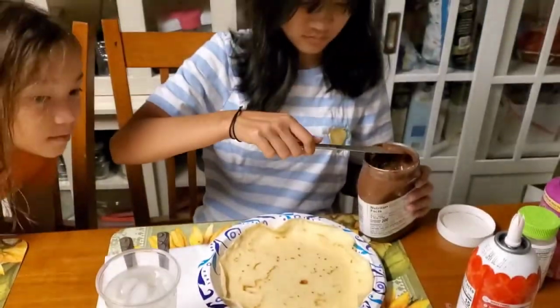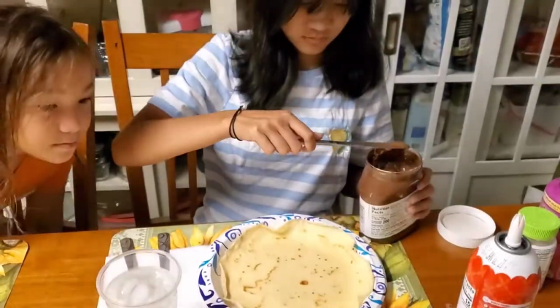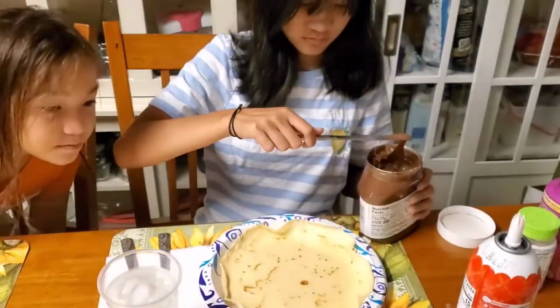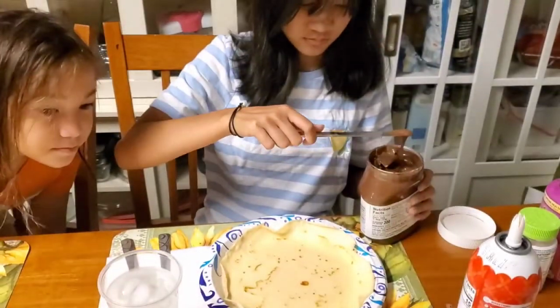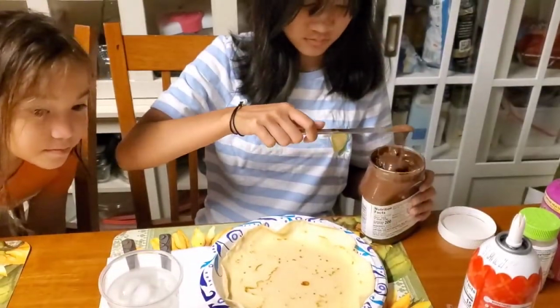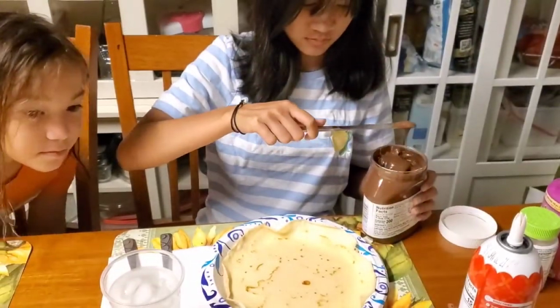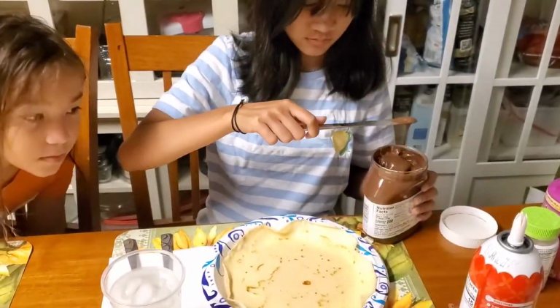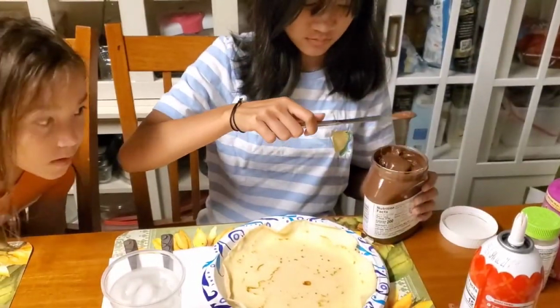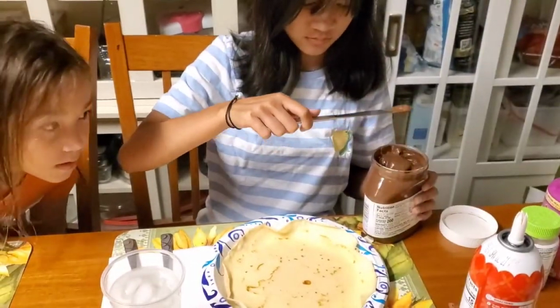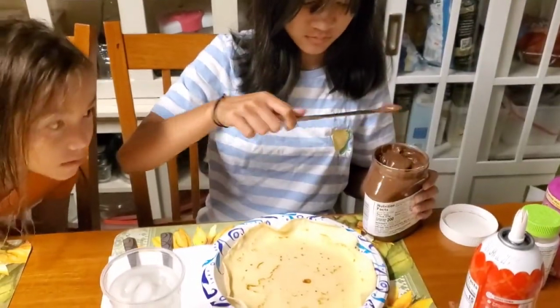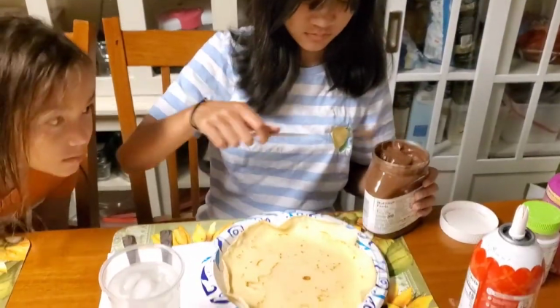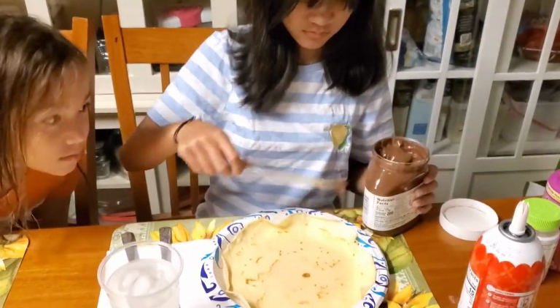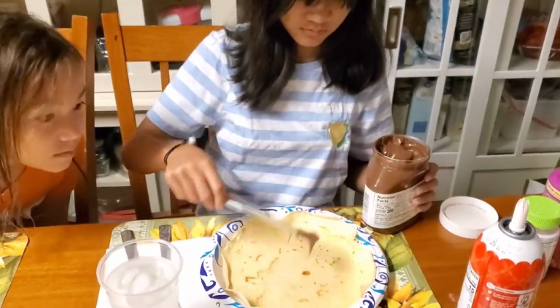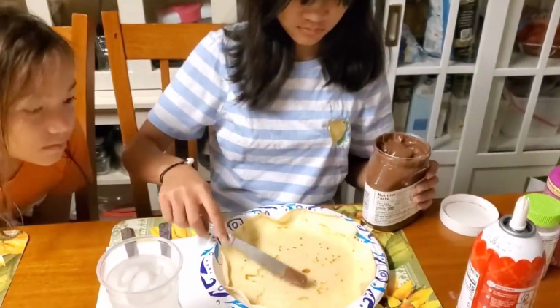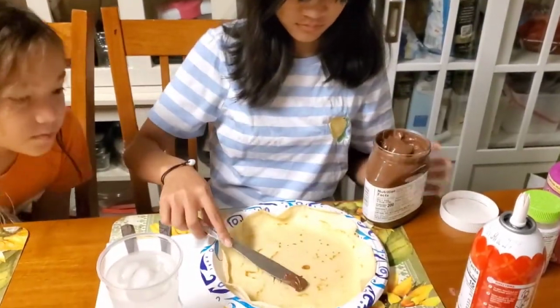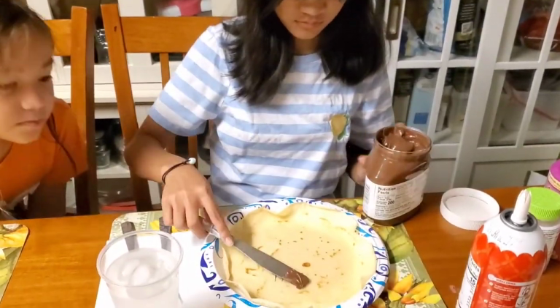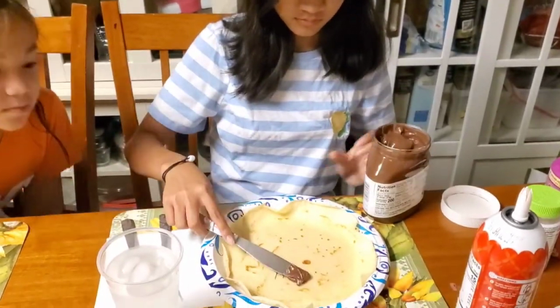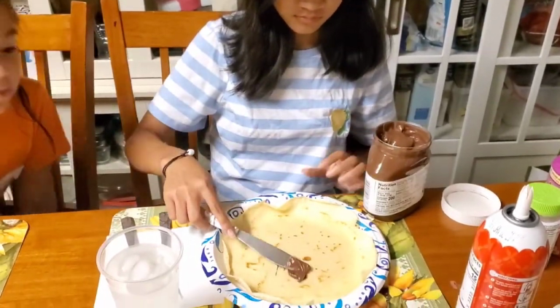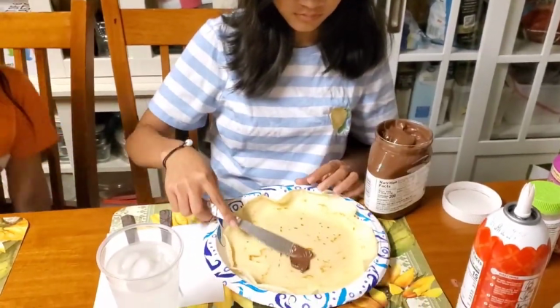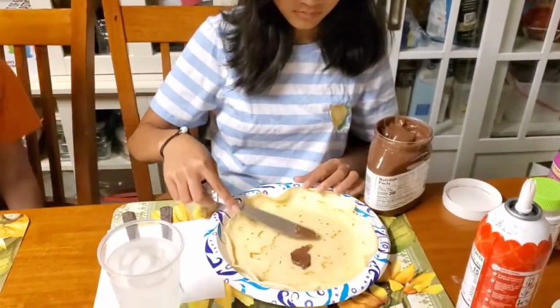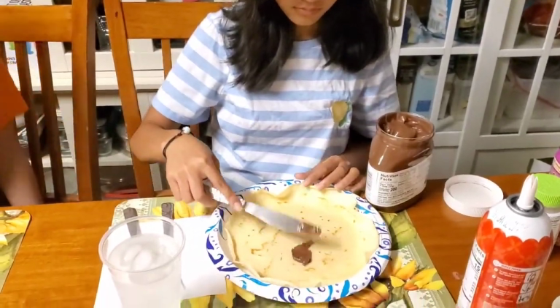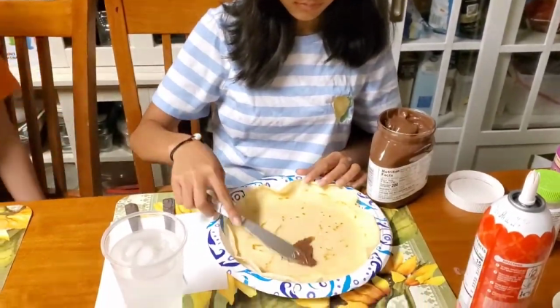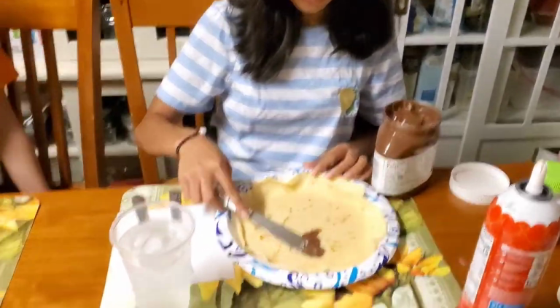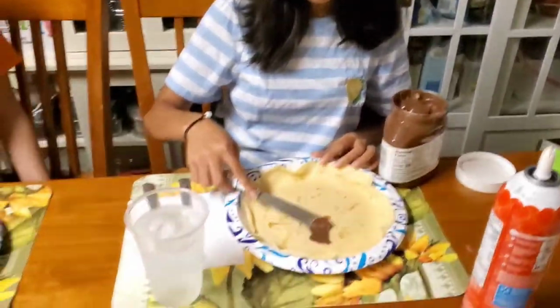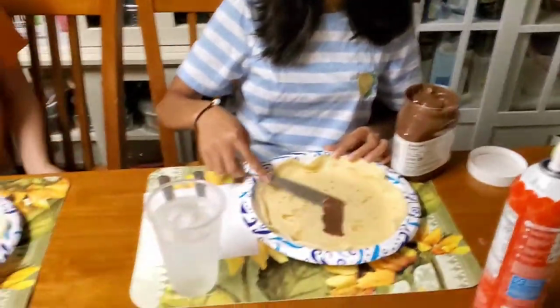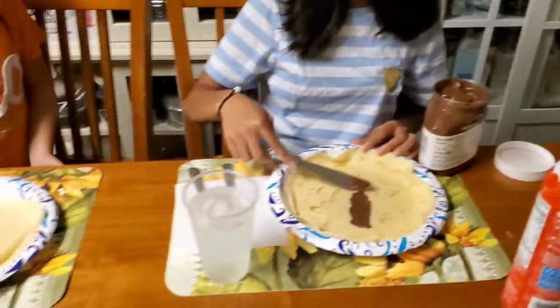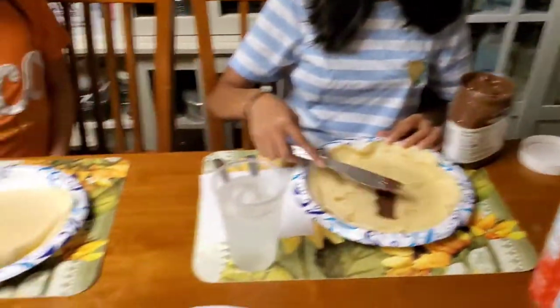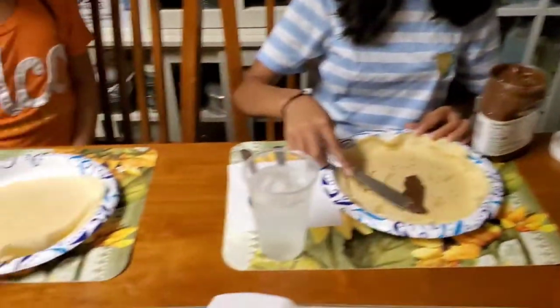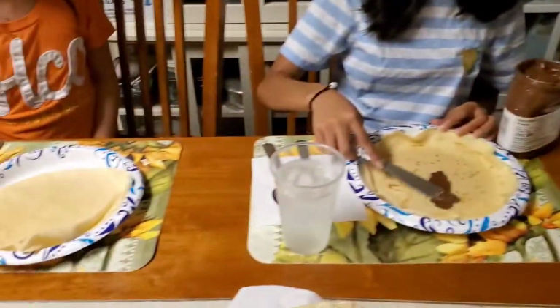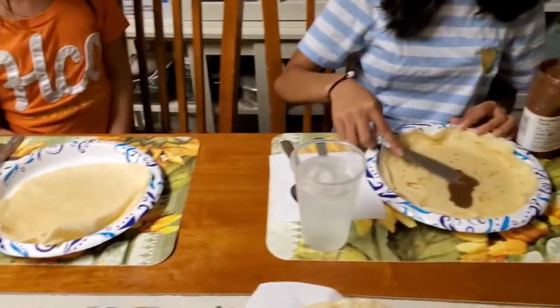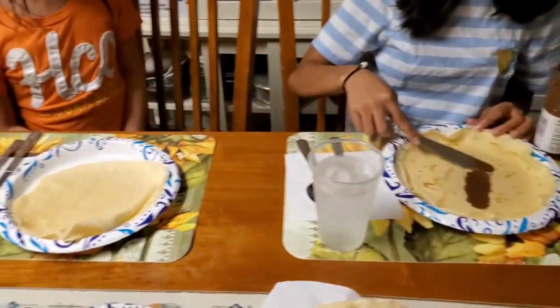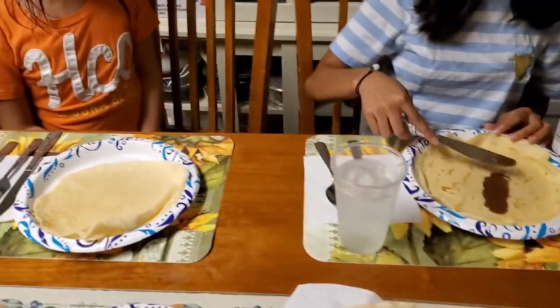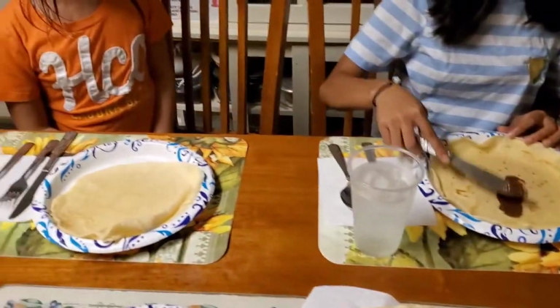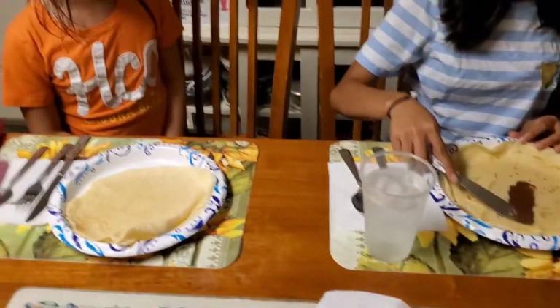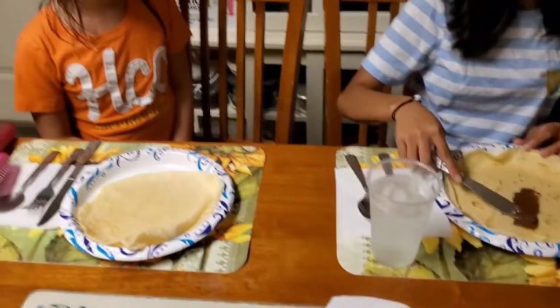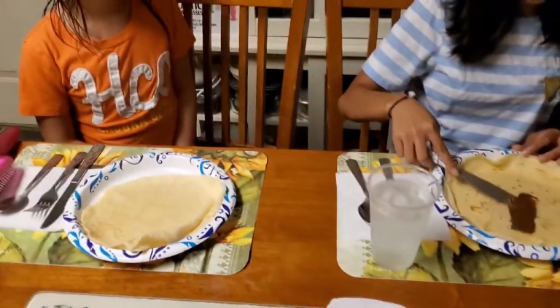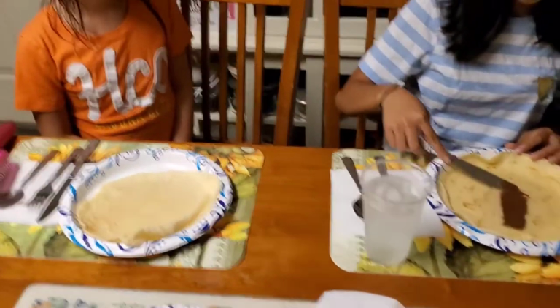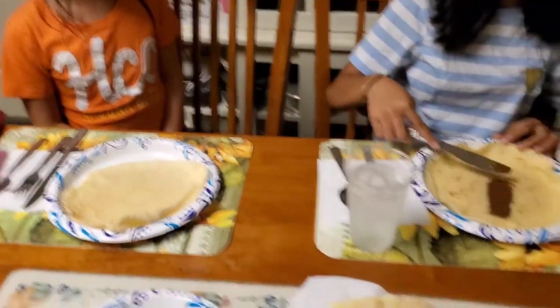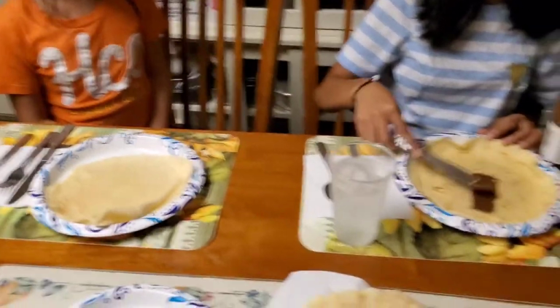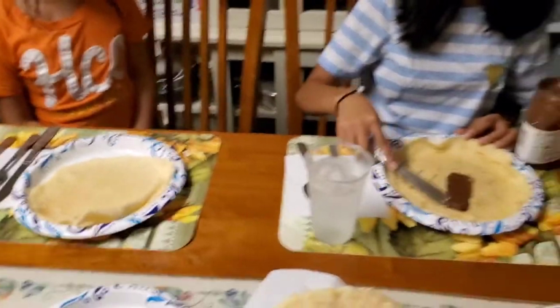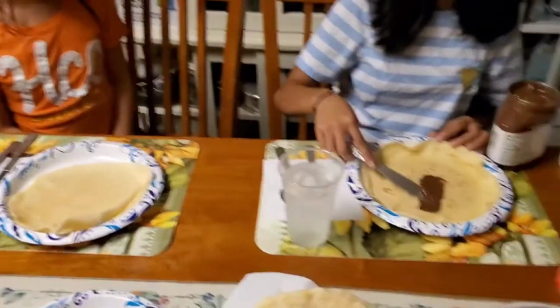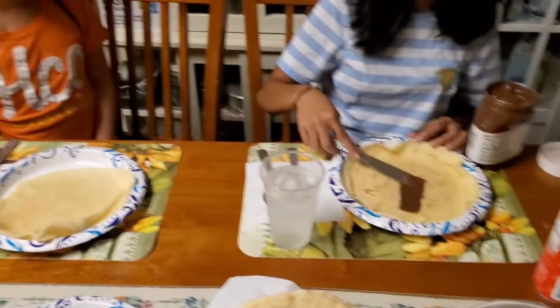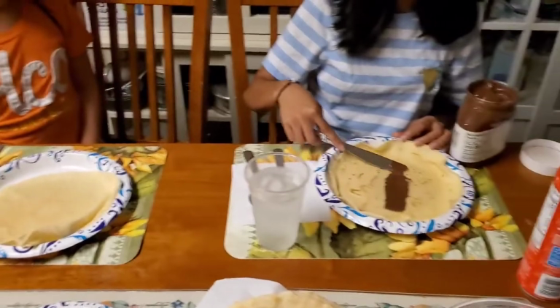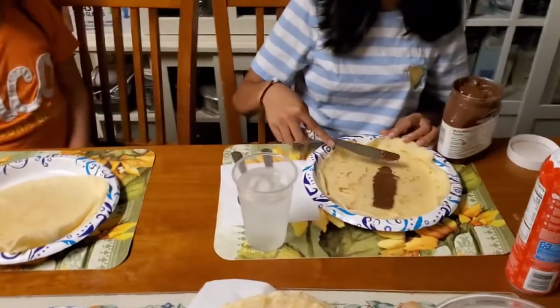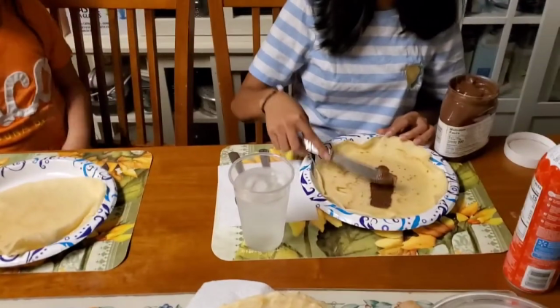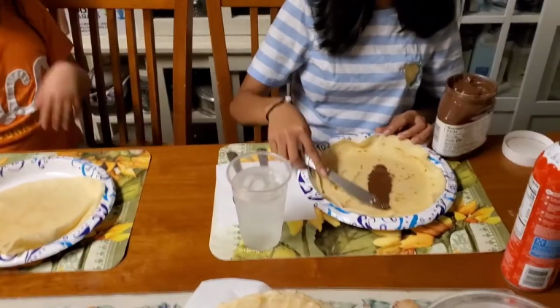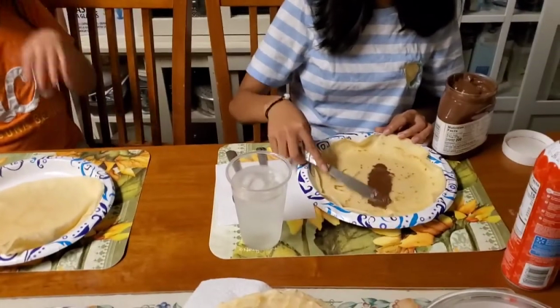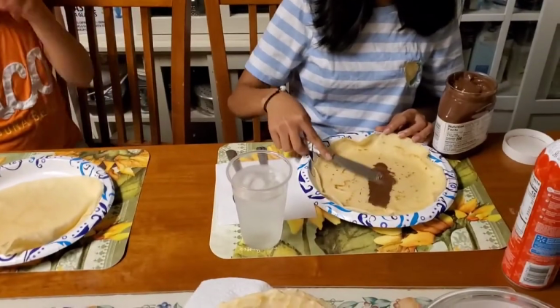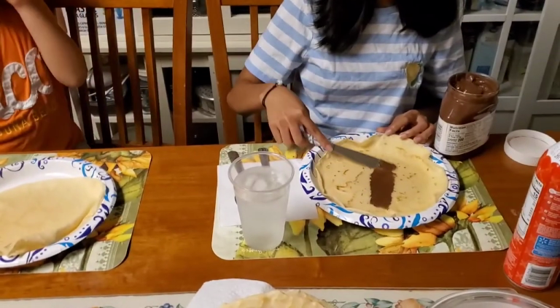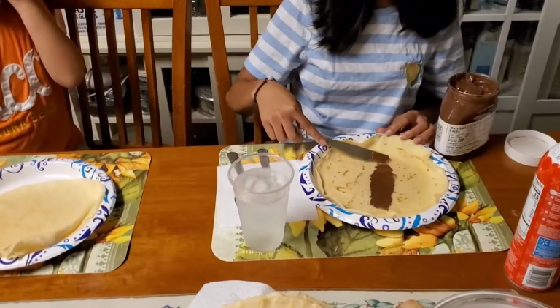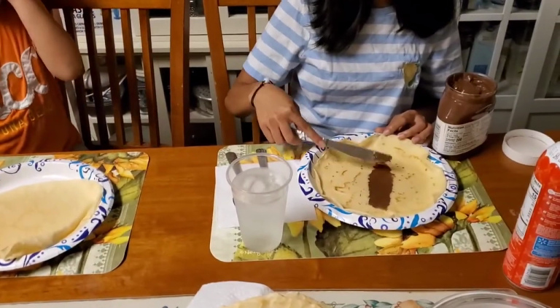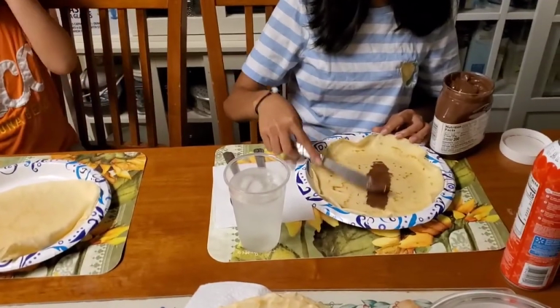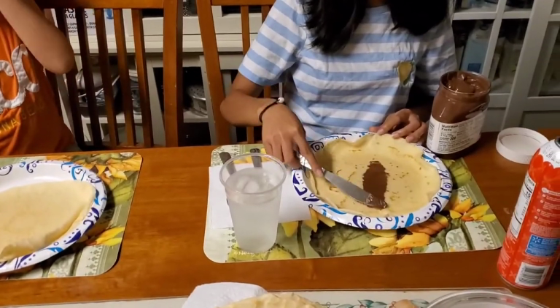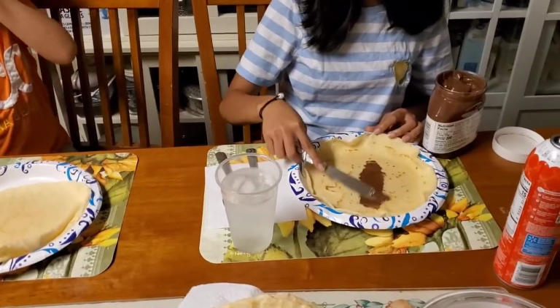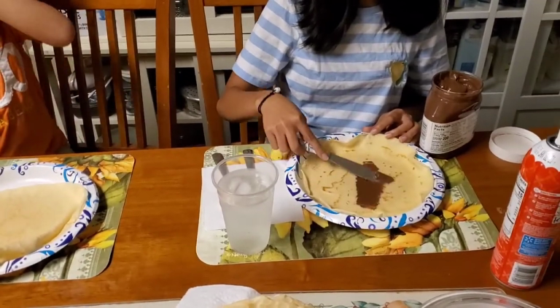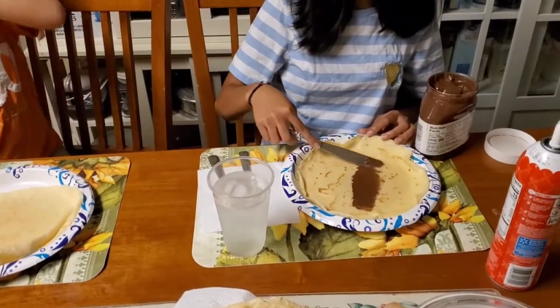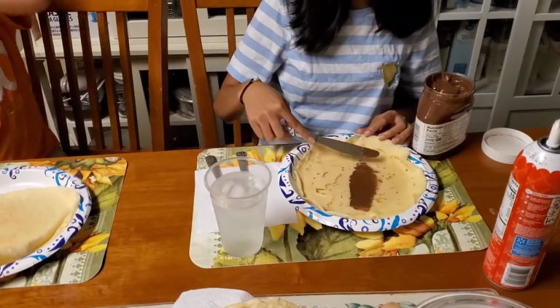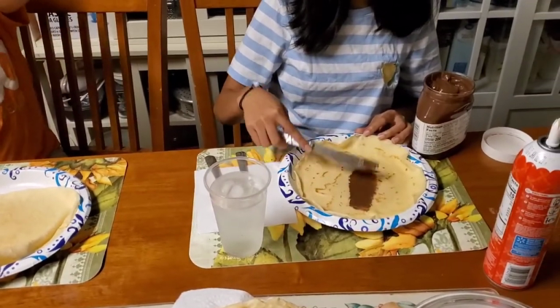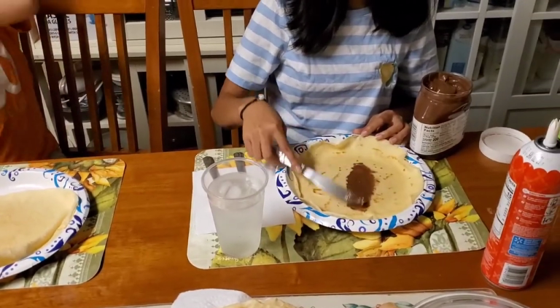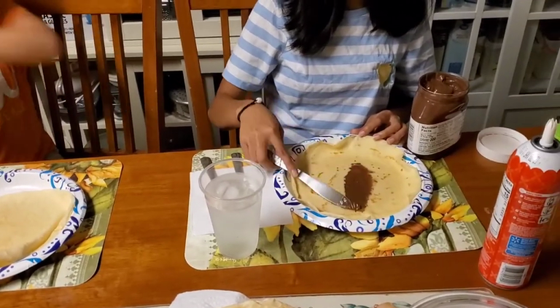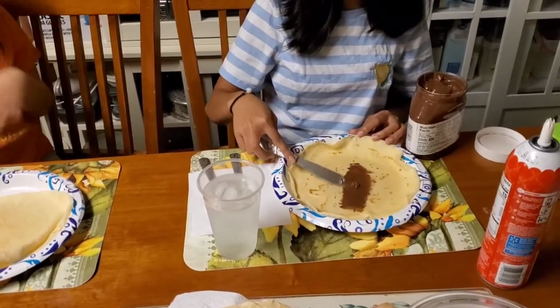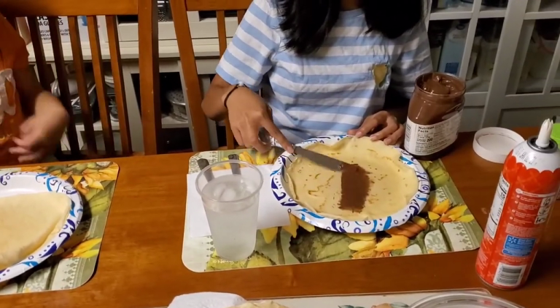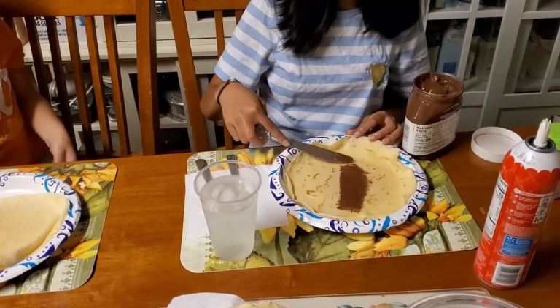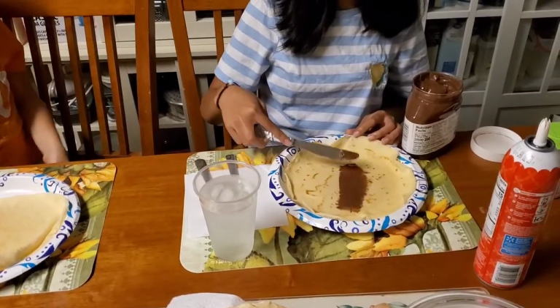Ate likes to put a little Nutella in there, add some whipped cream, and you make it to your own taste. Sit down and enjoy!